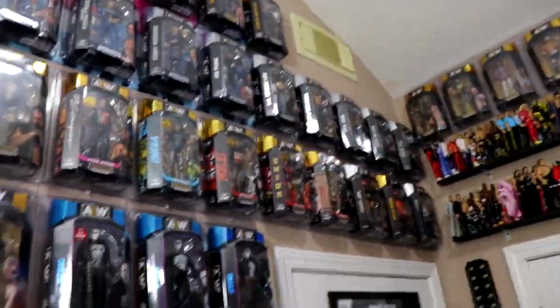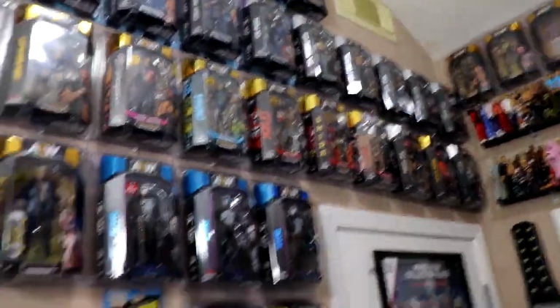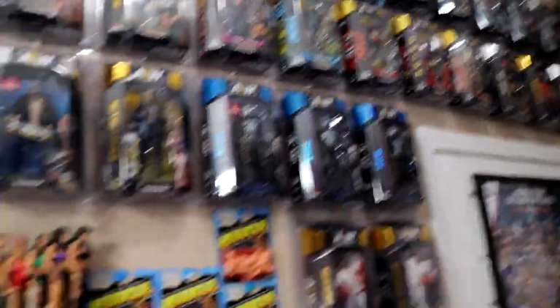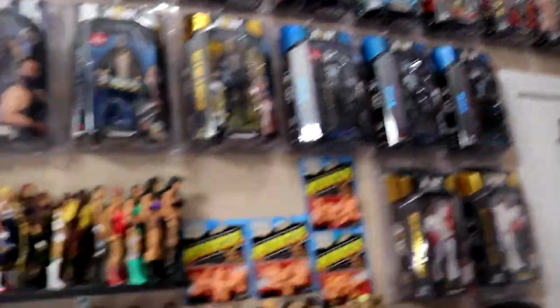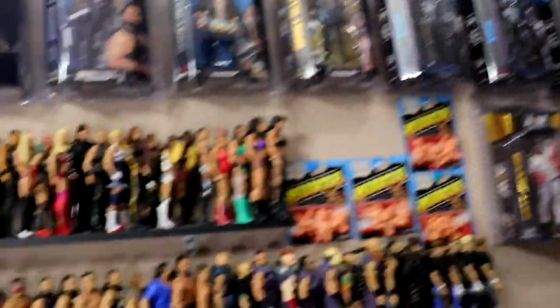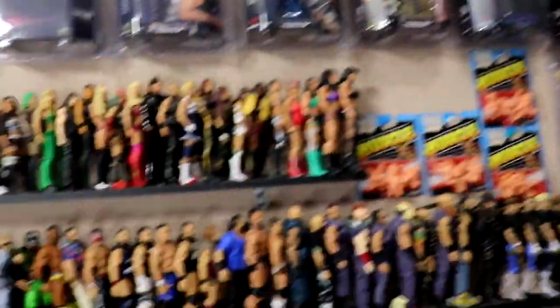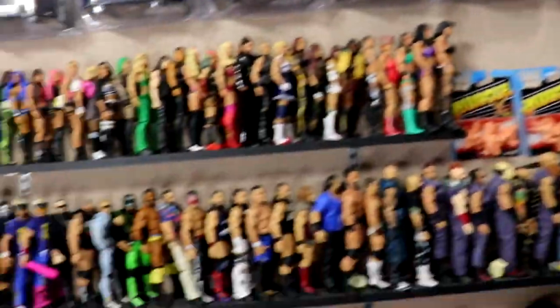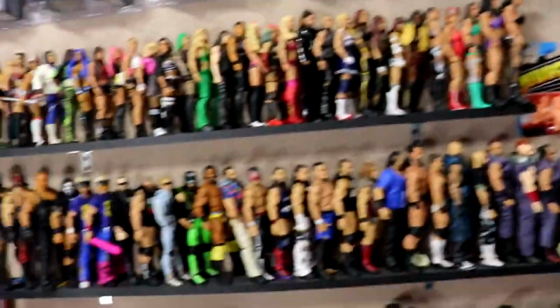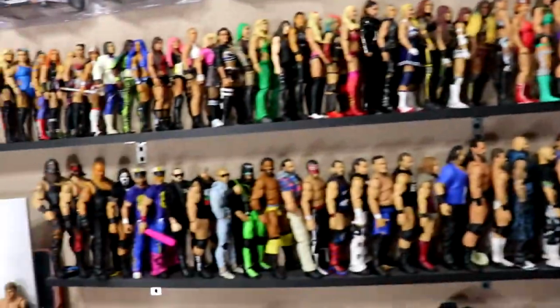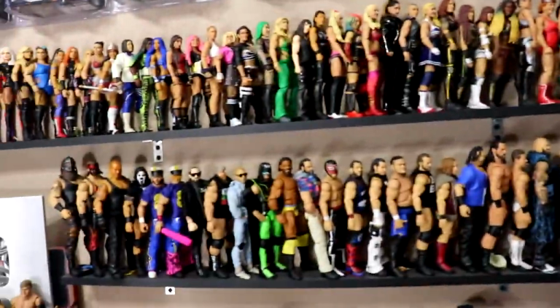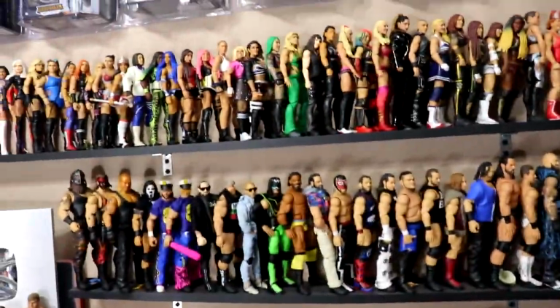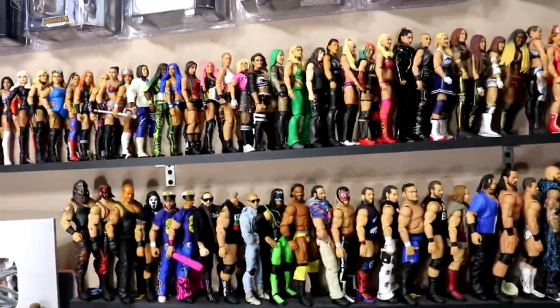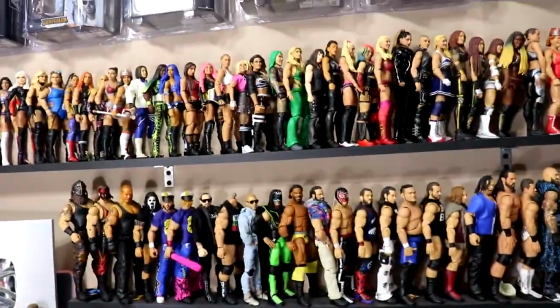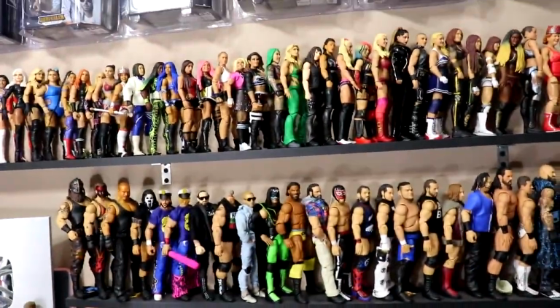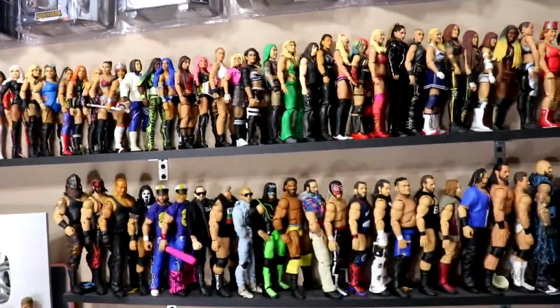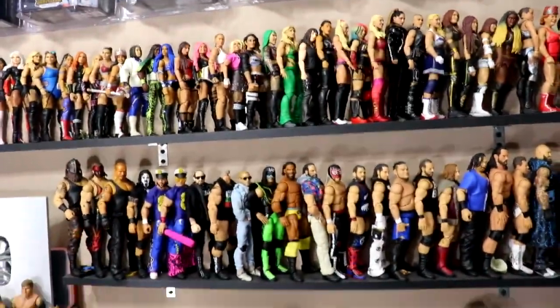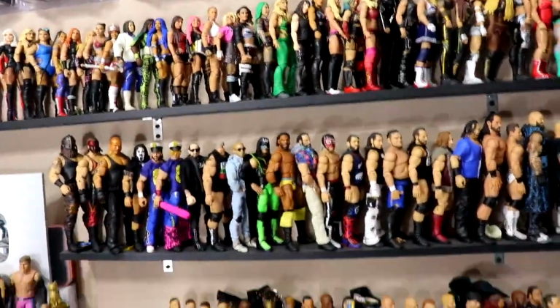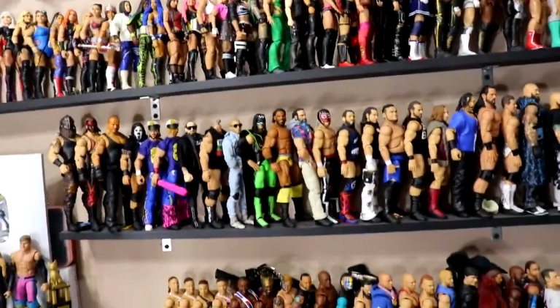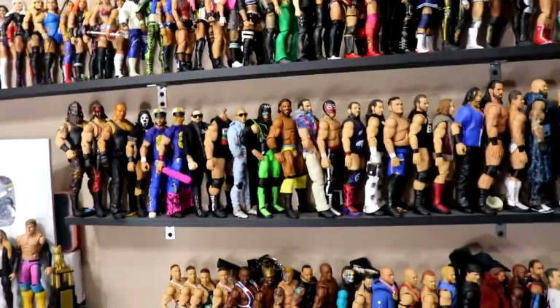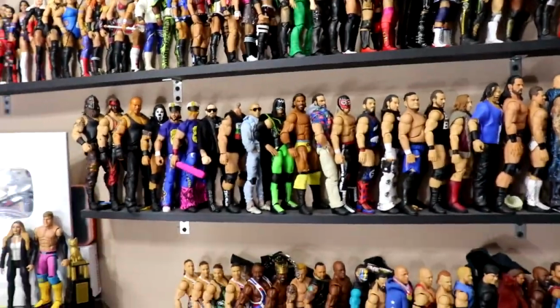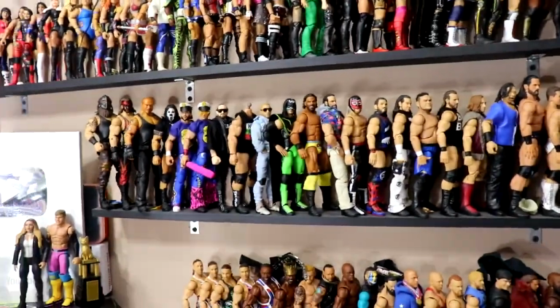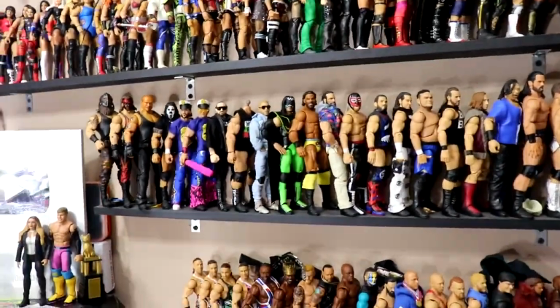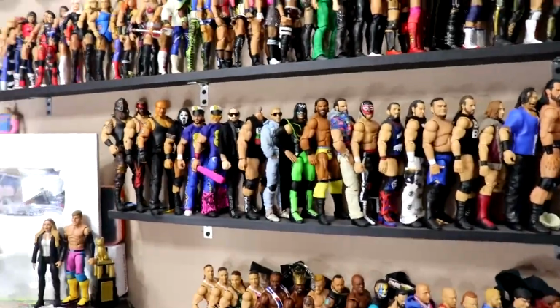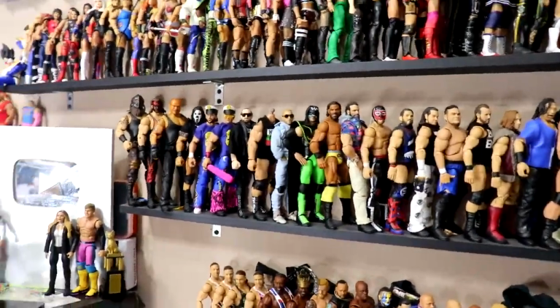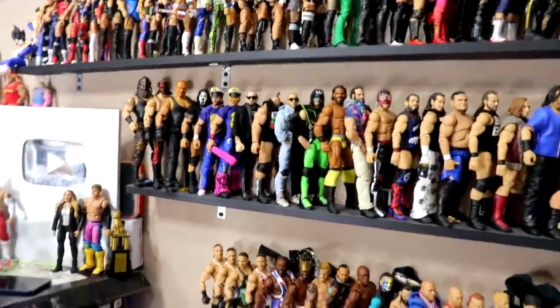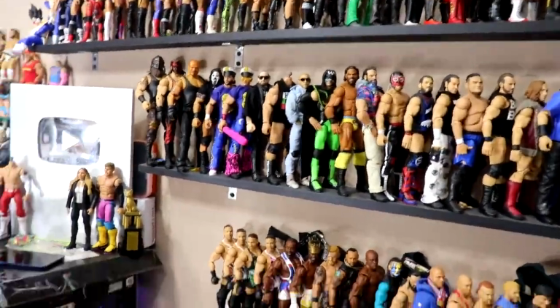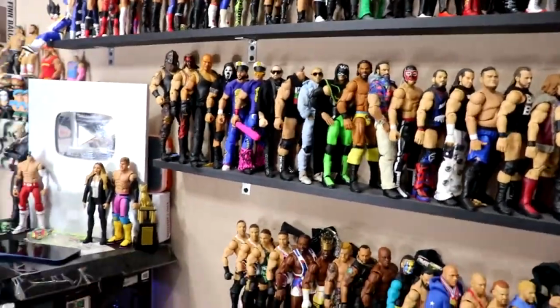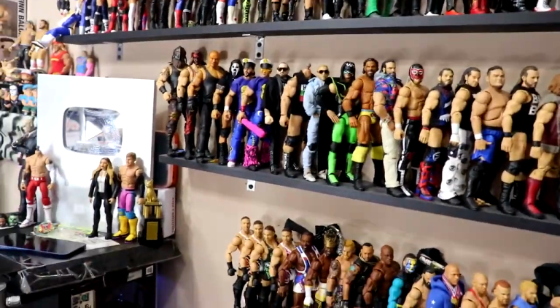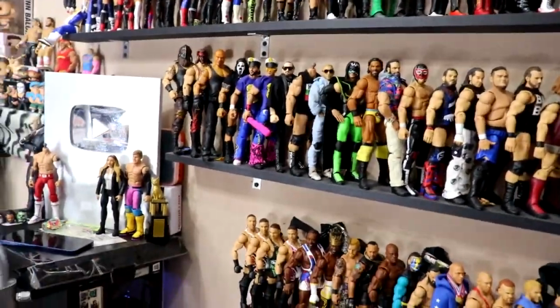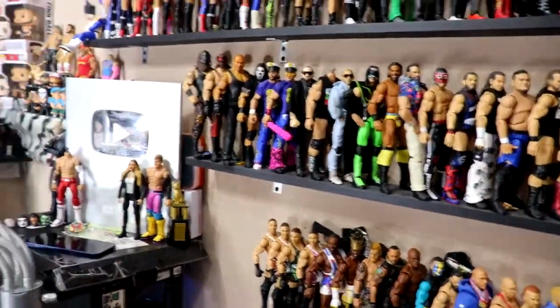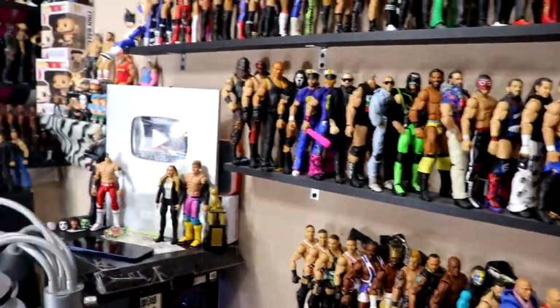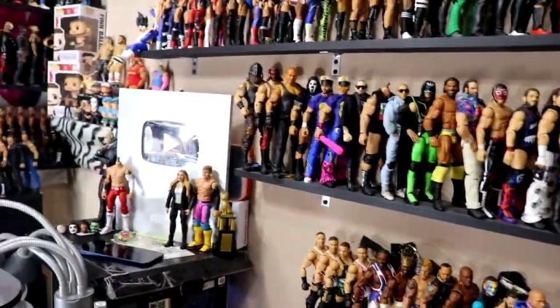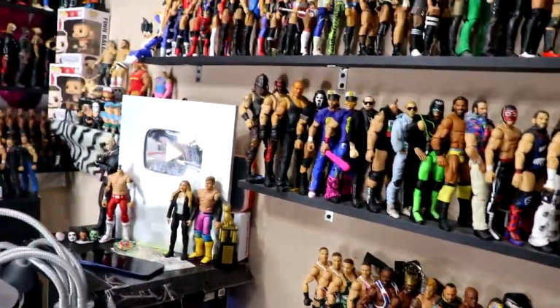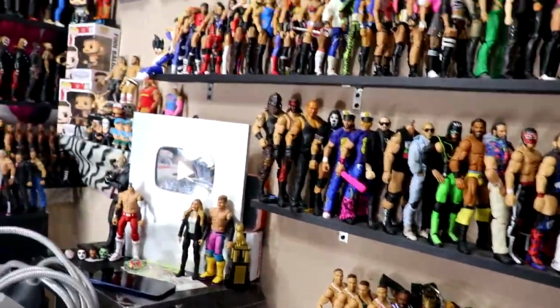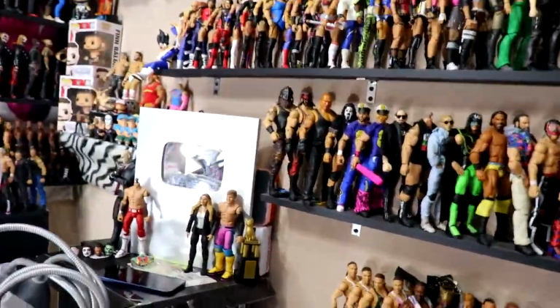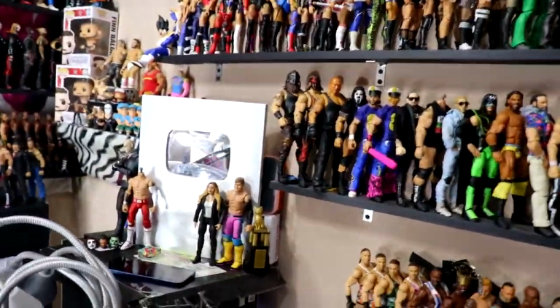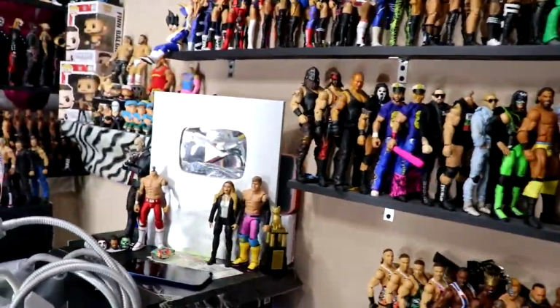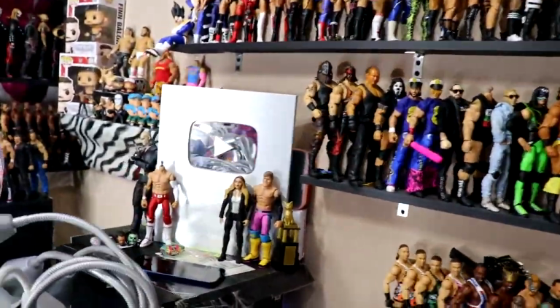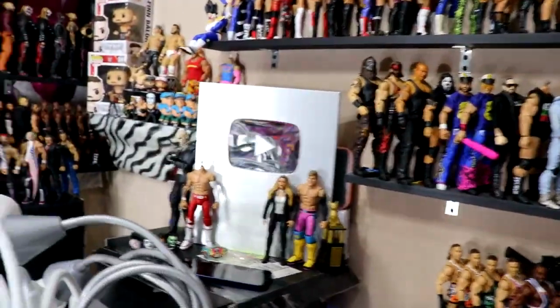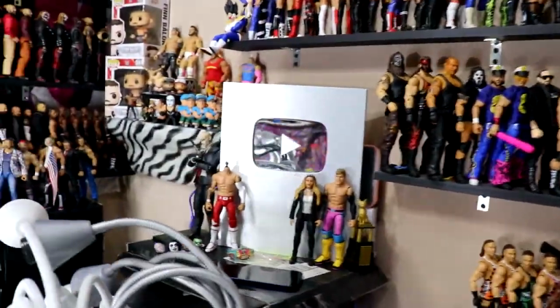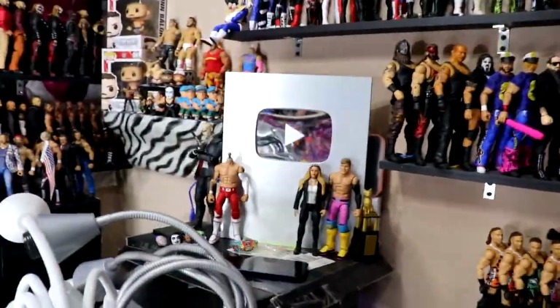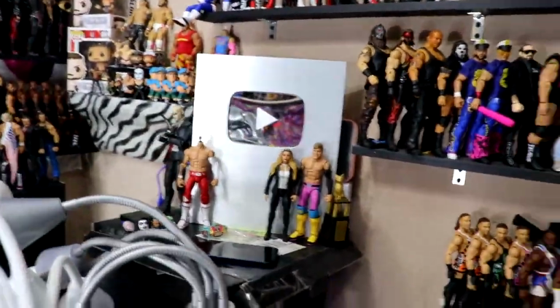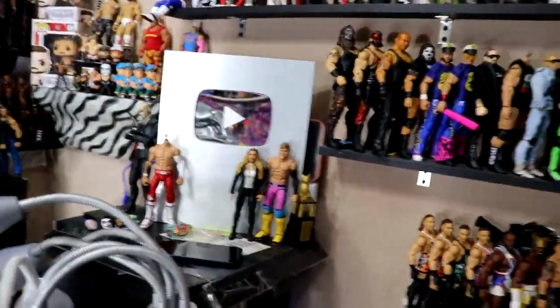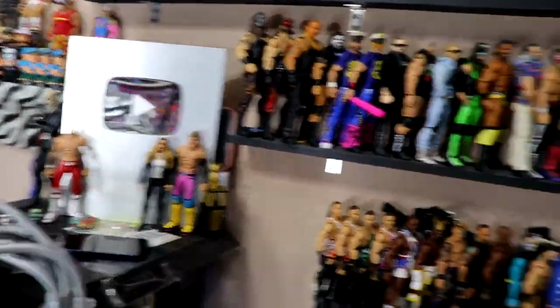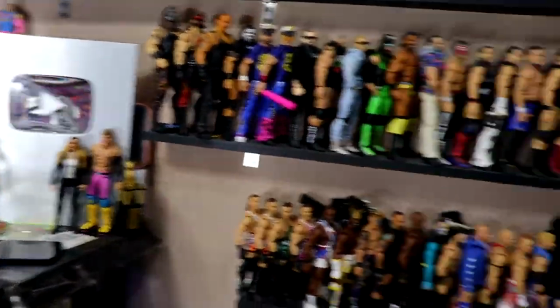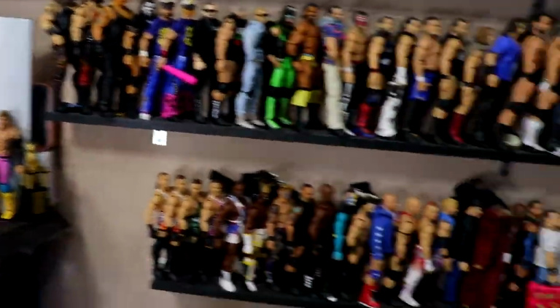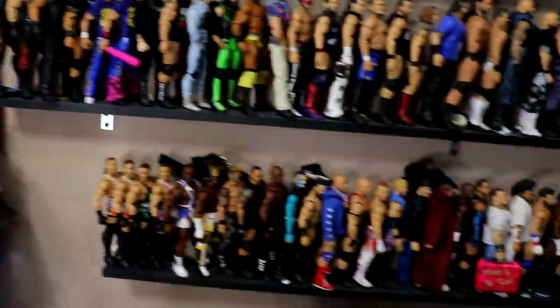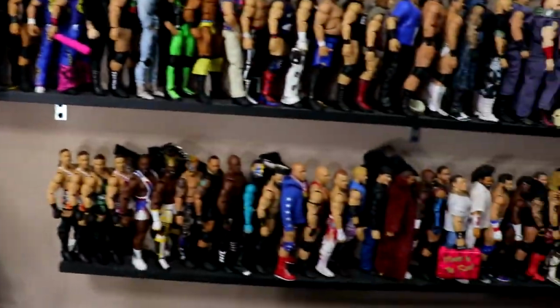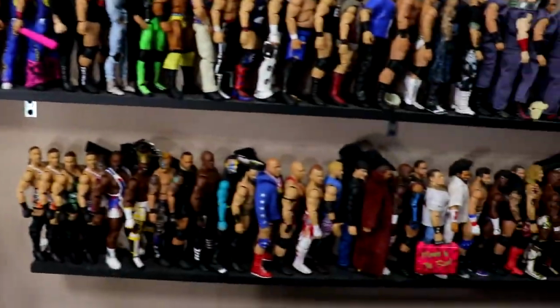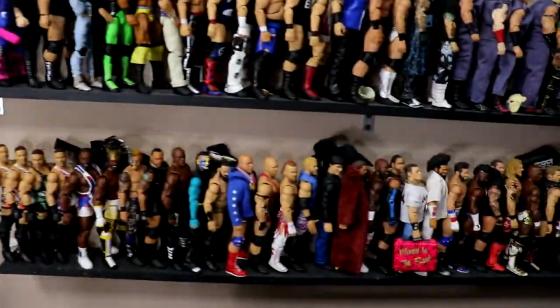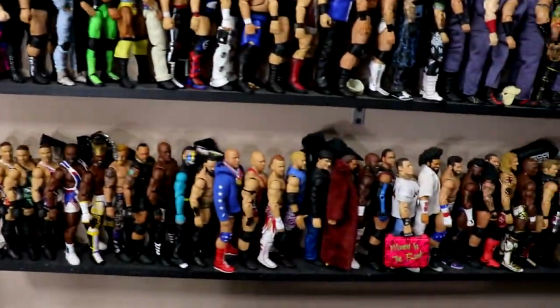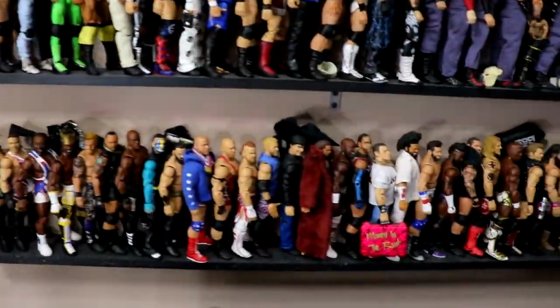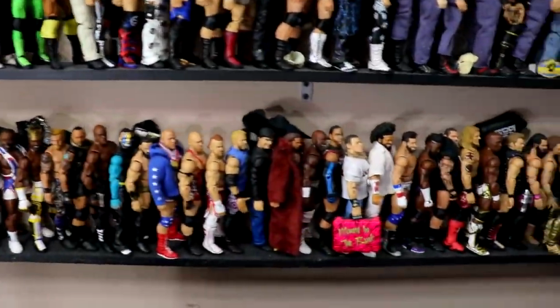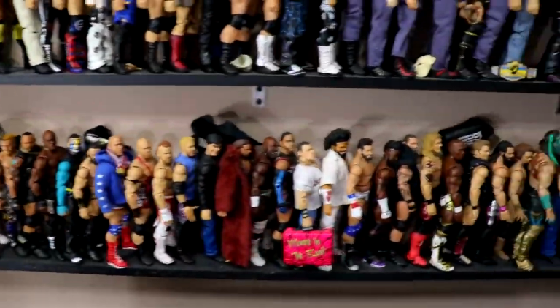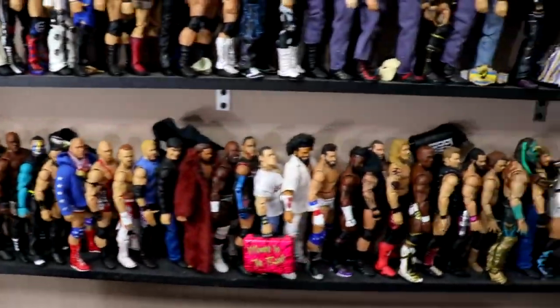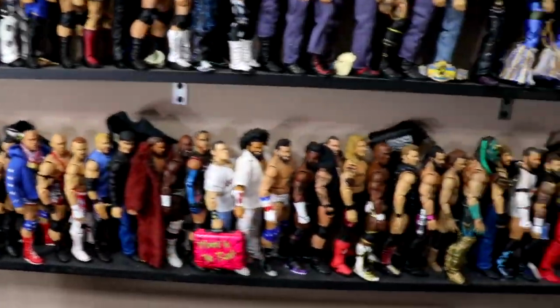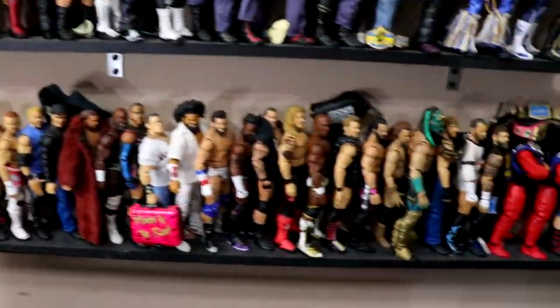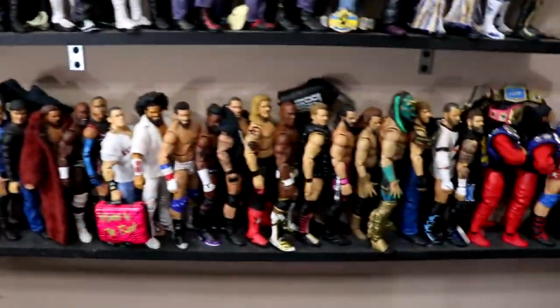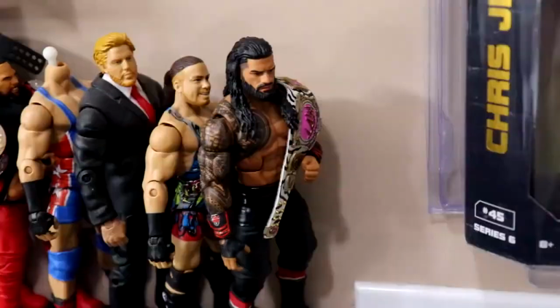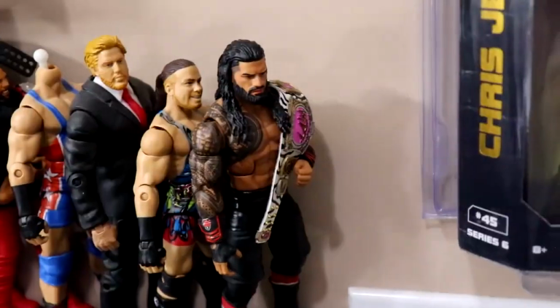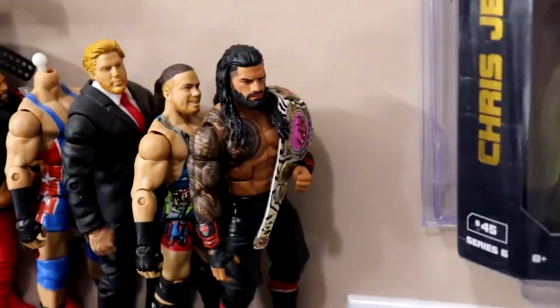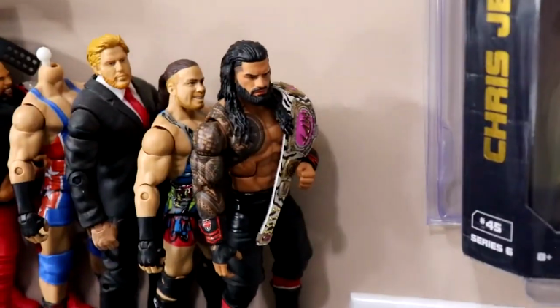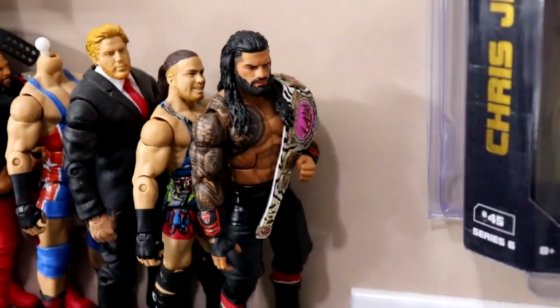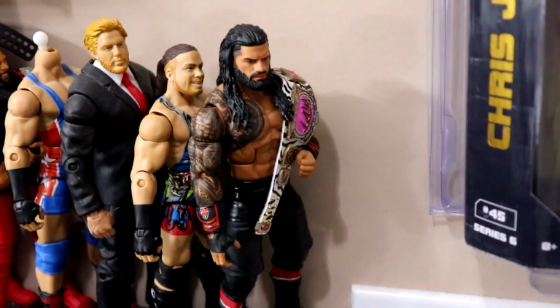That pretty much wraps up that section. We're moving on to the last section of the room and I gotta get this knocked out in the next nine minutes before my camera storage fills up. Let's run through the roster shelves real quick.